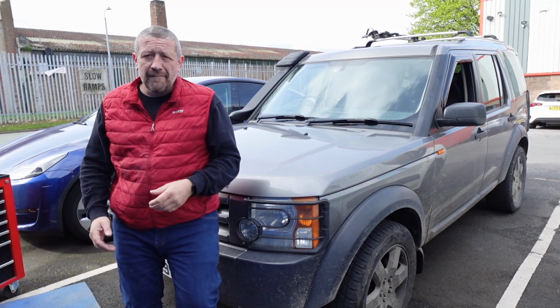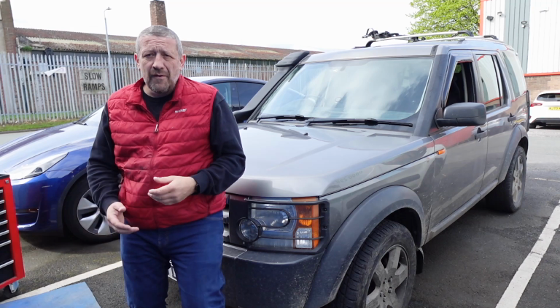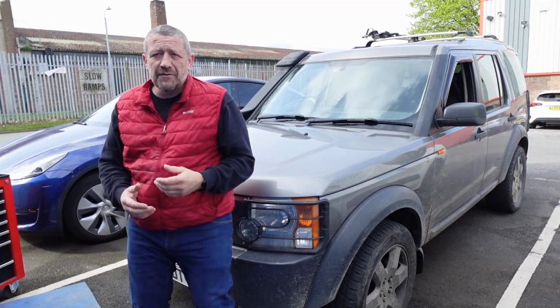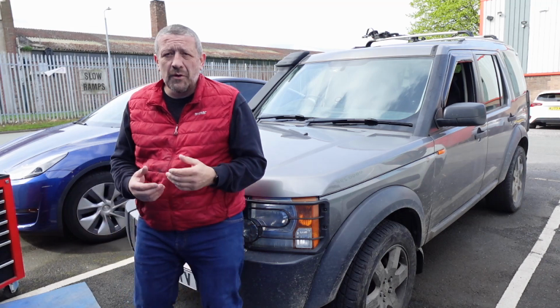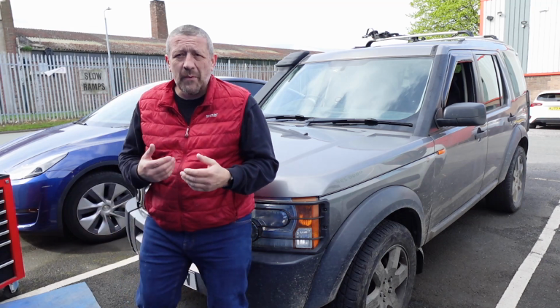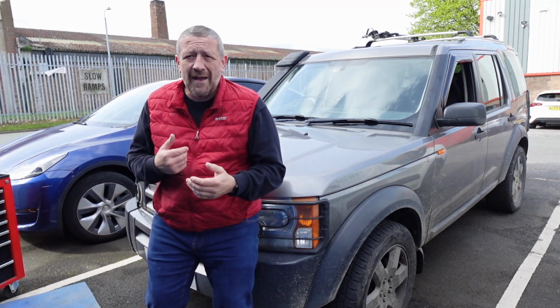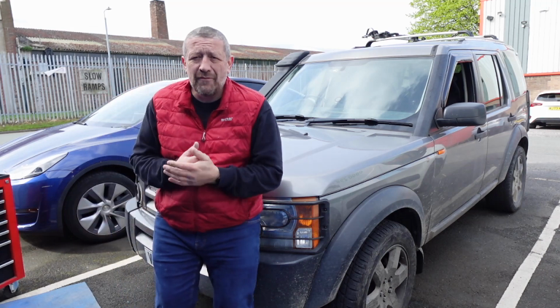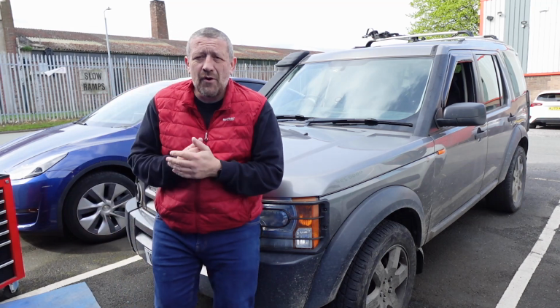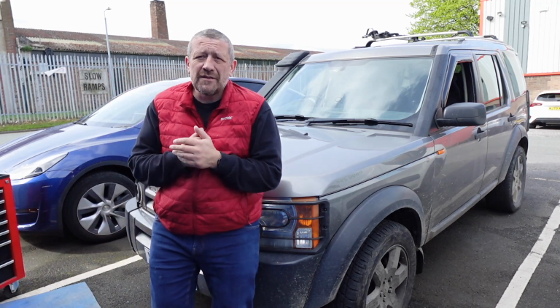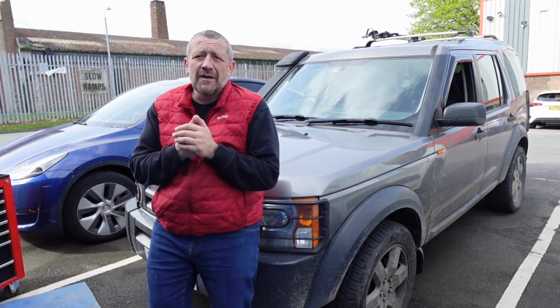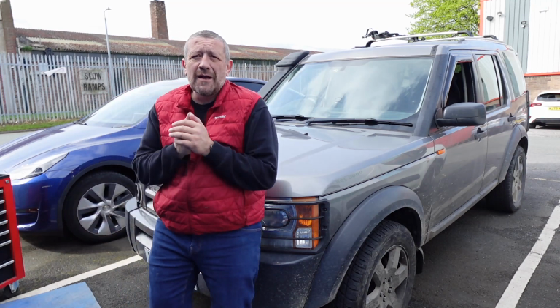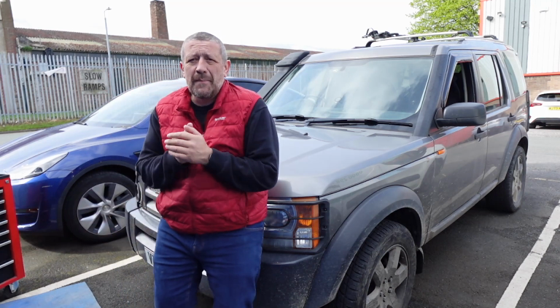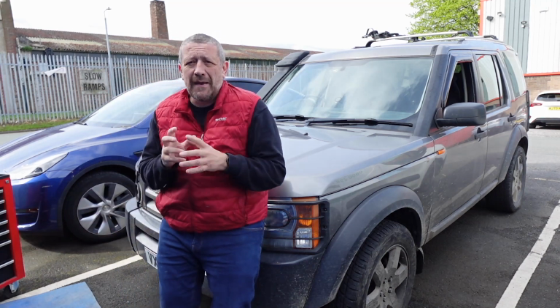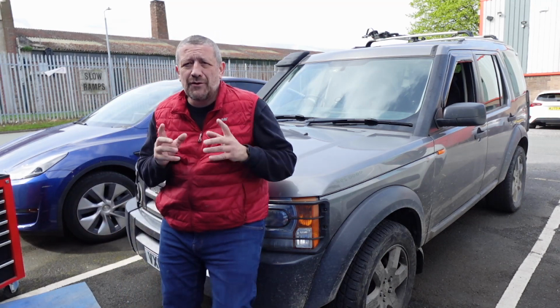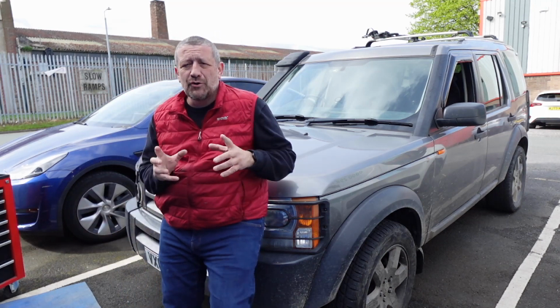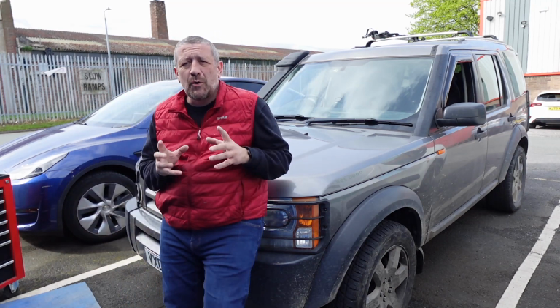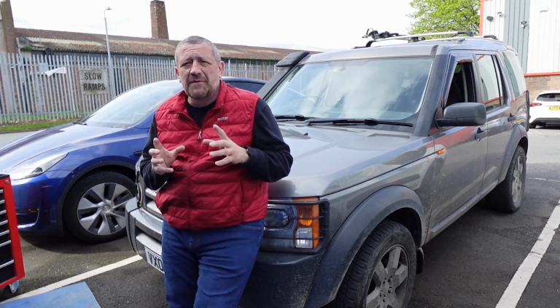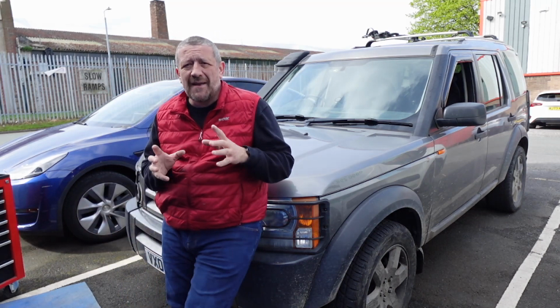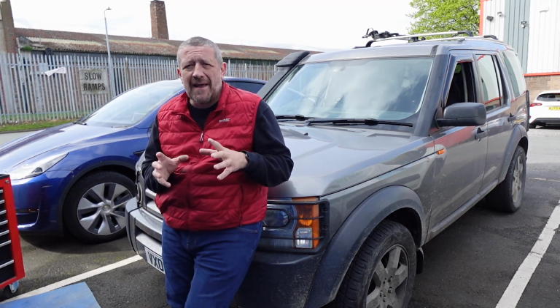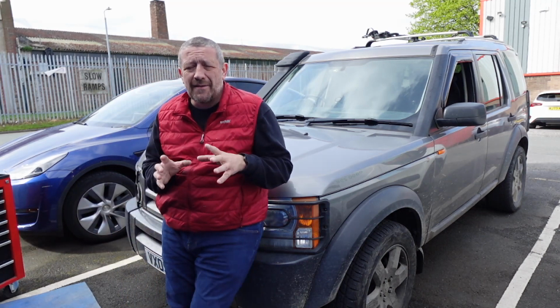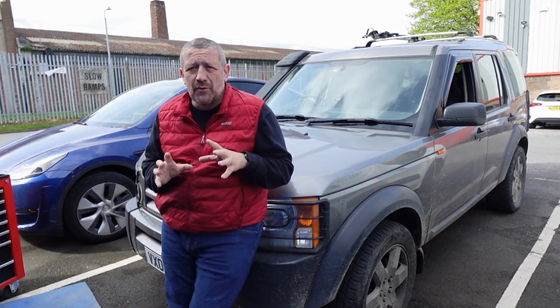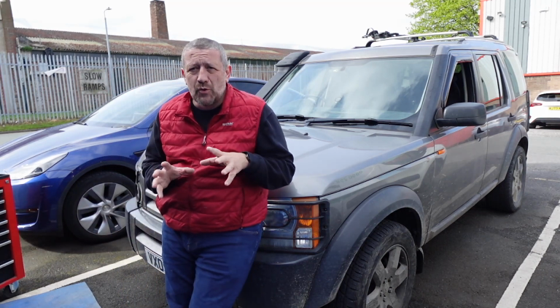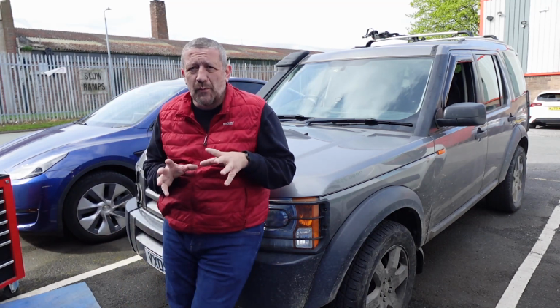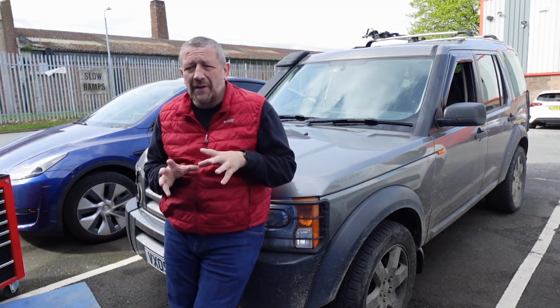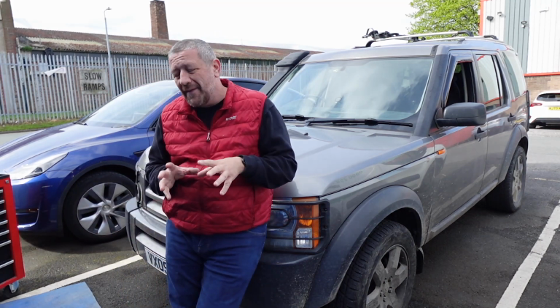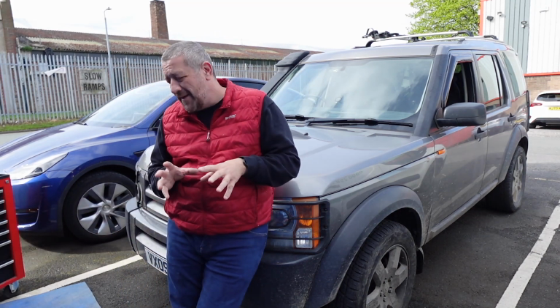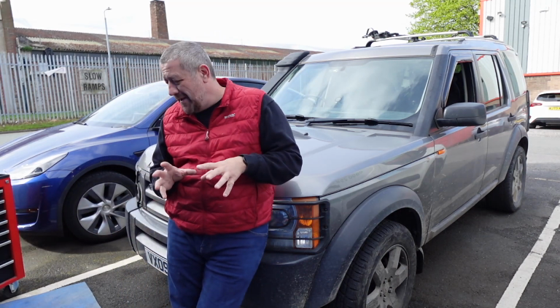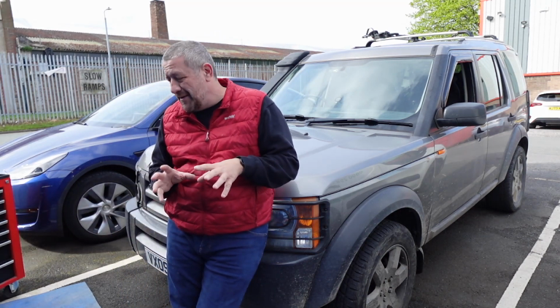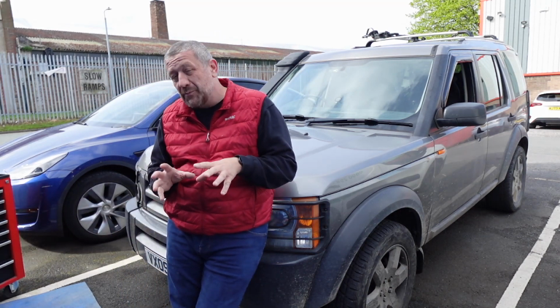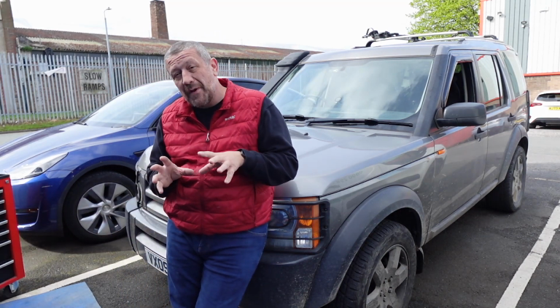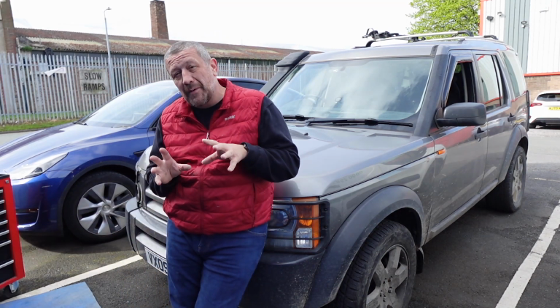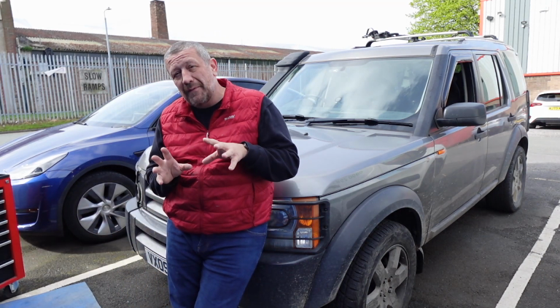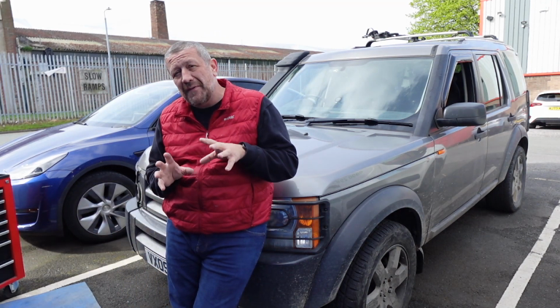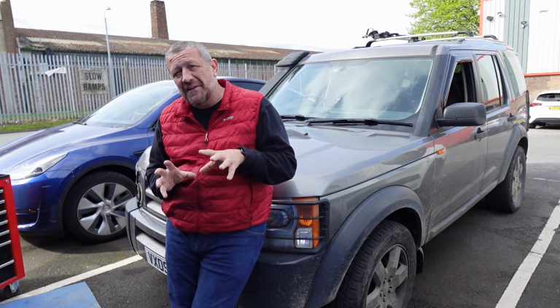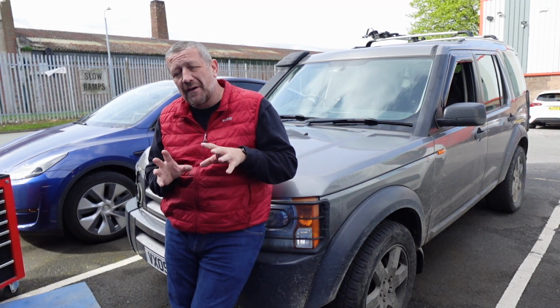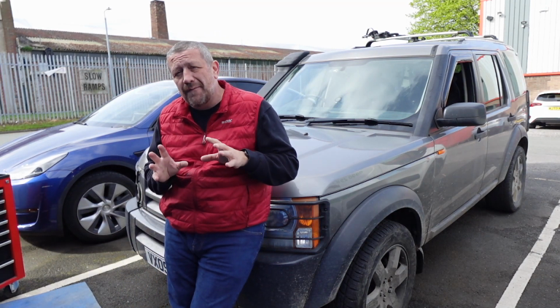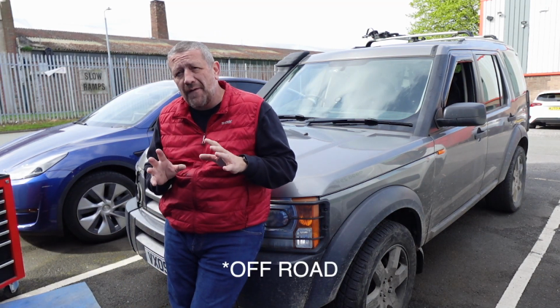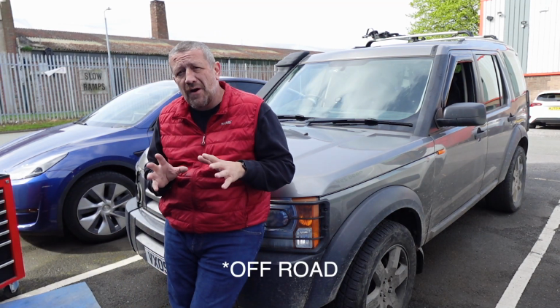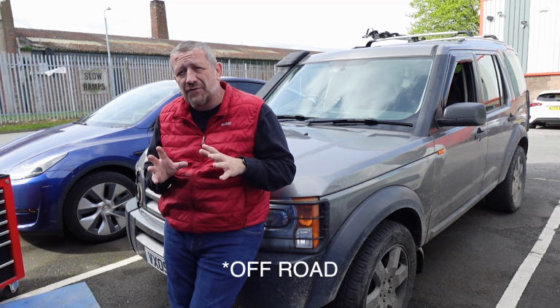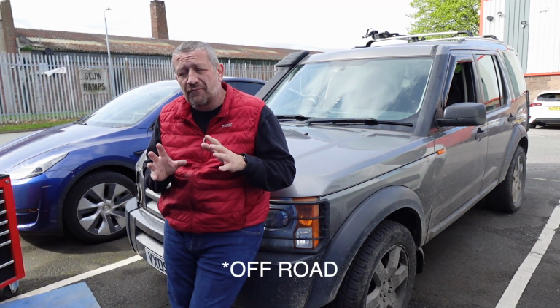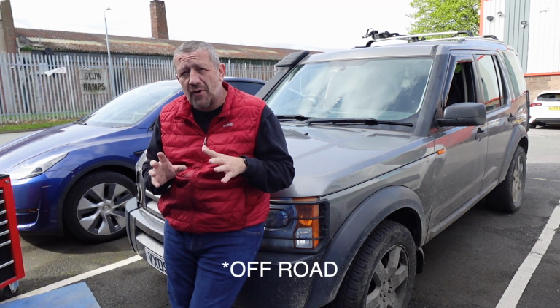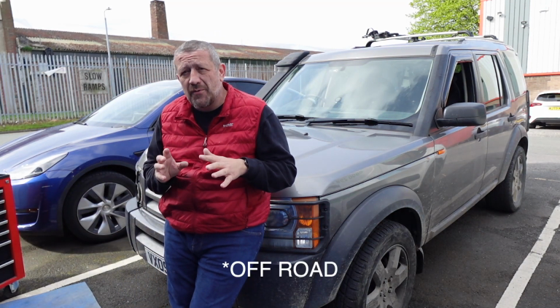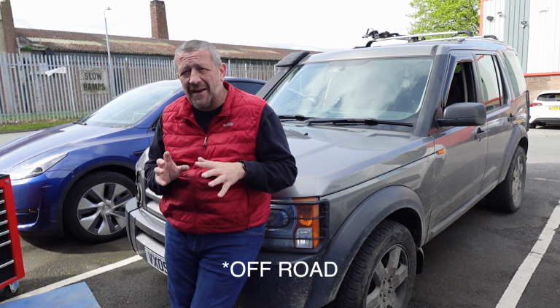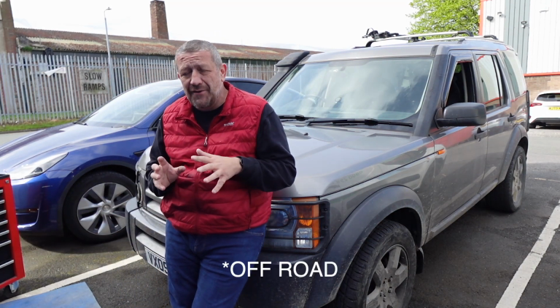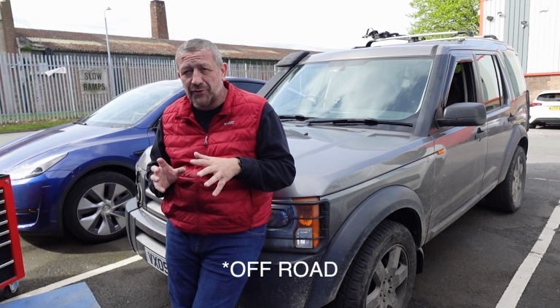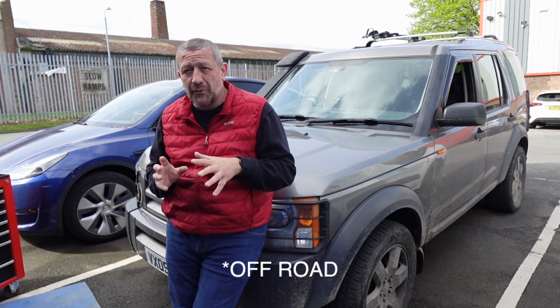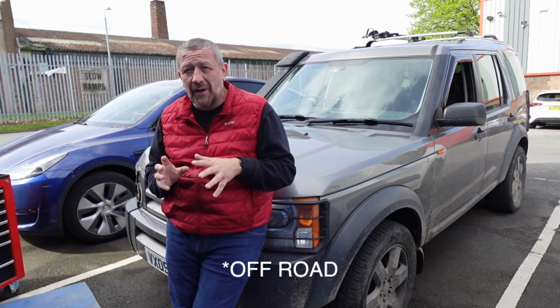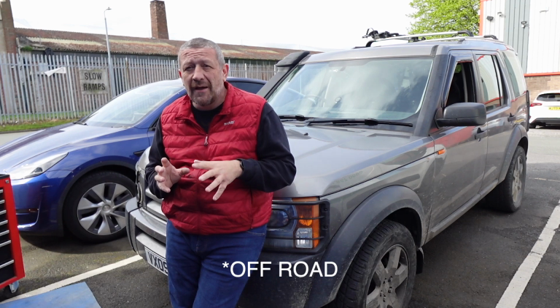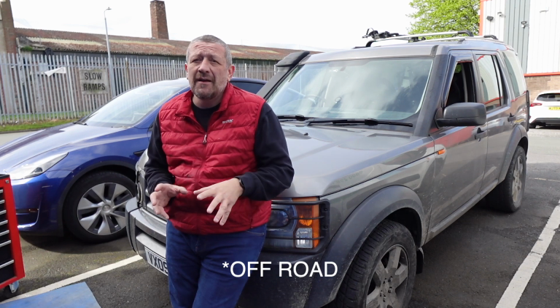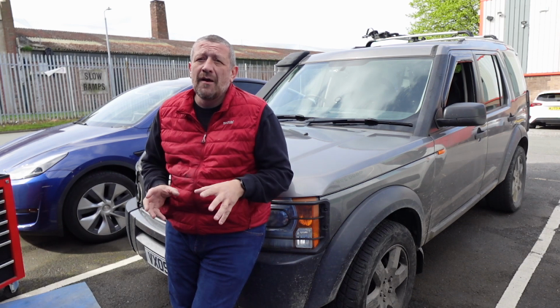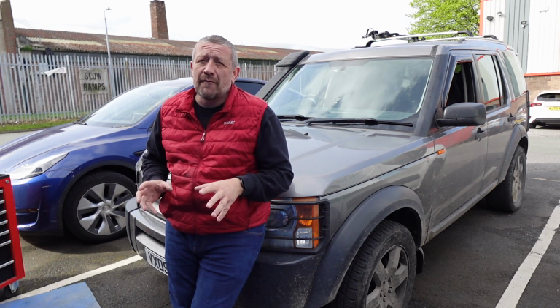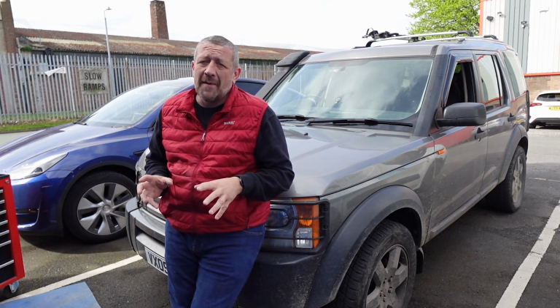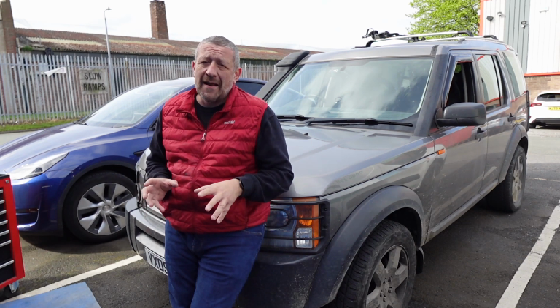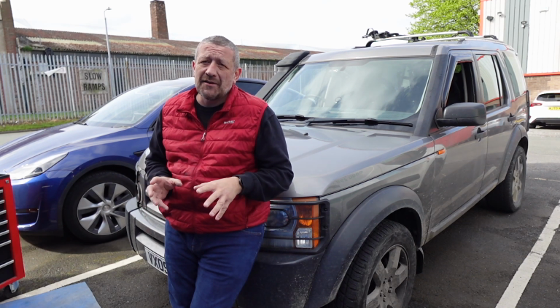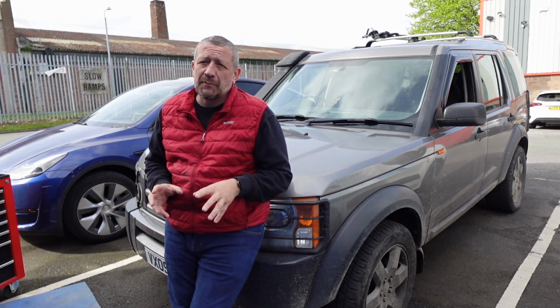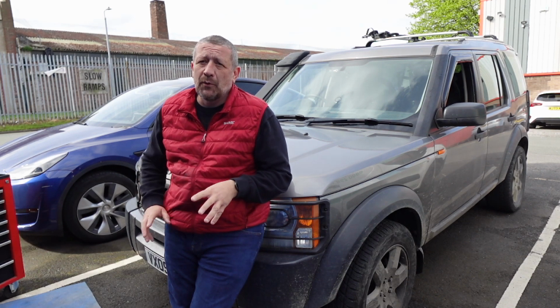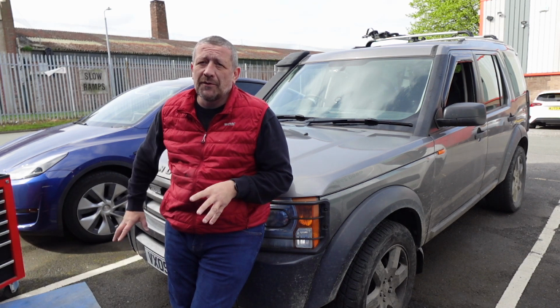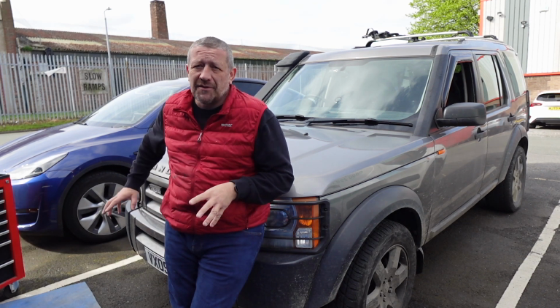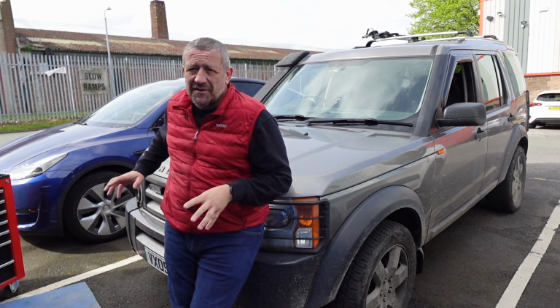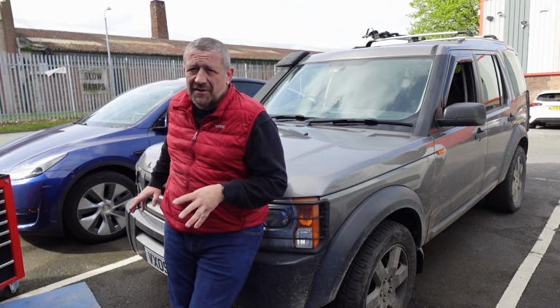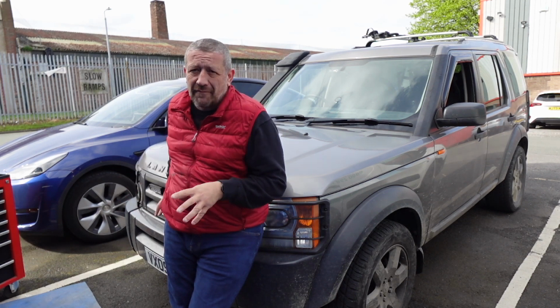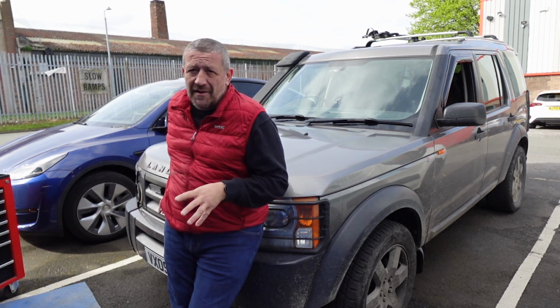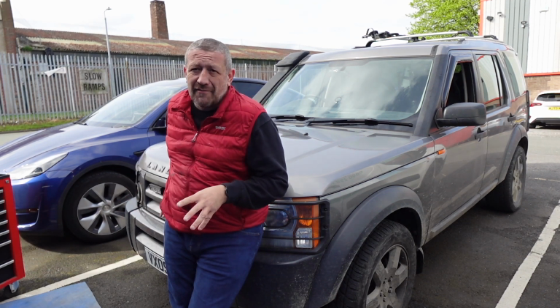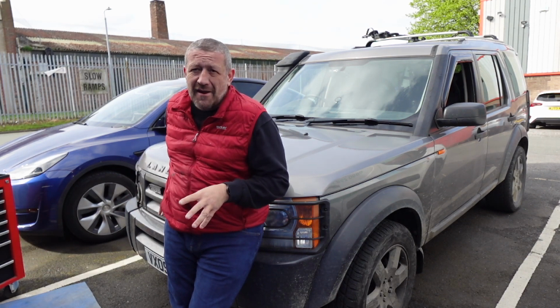Hi folks, so we have got a slightly bigger job today than normal - we're going to be fitting a fast road intercooler from Ali Sport to the Discovery 3.